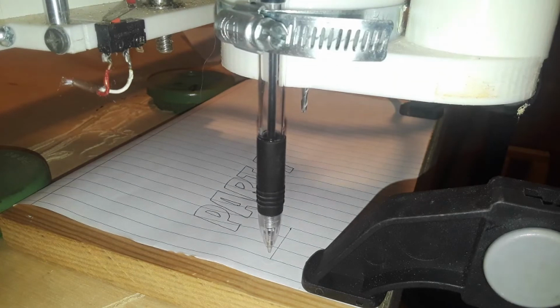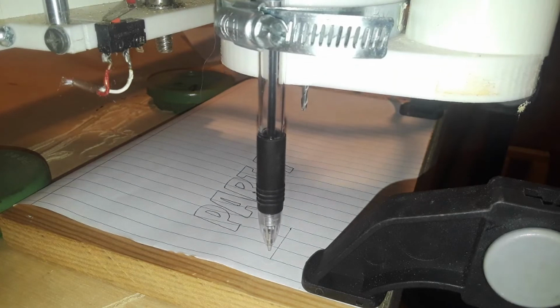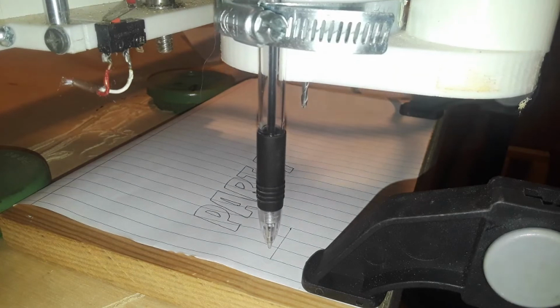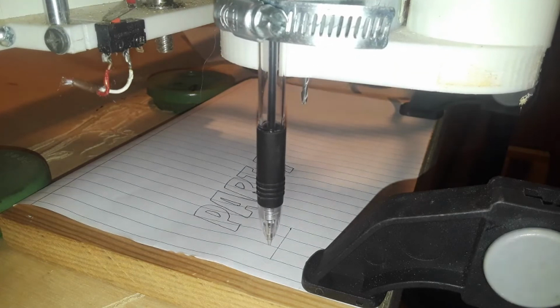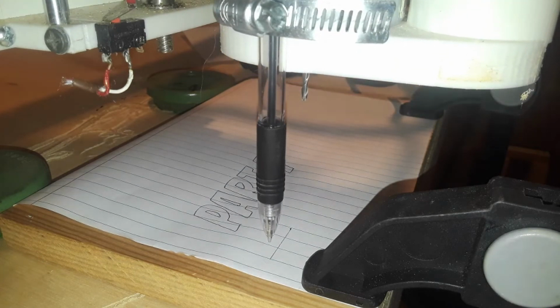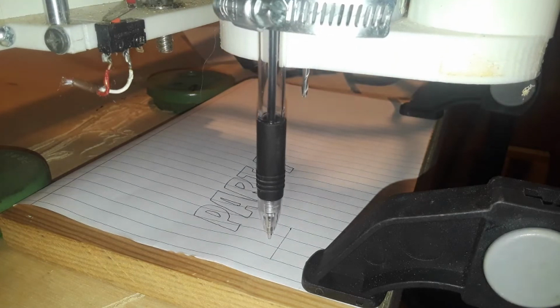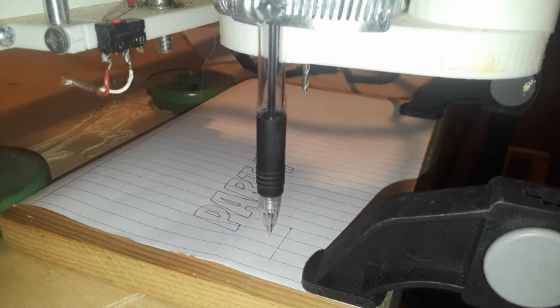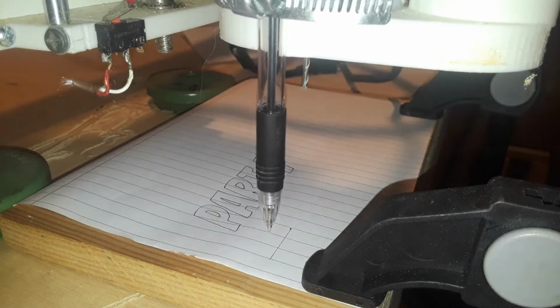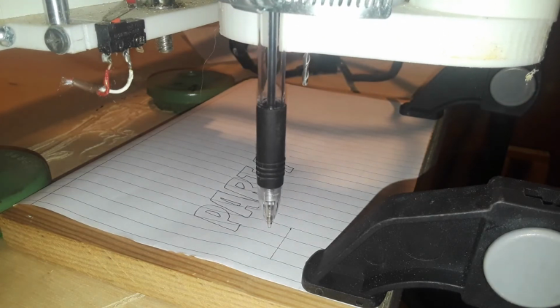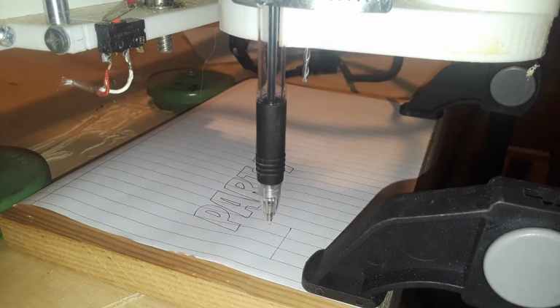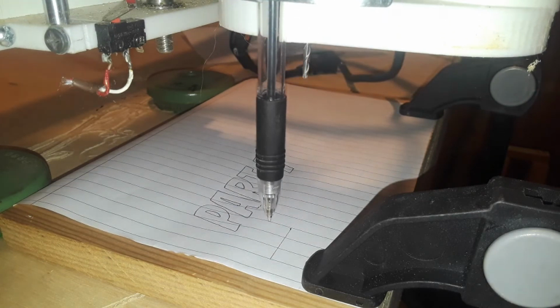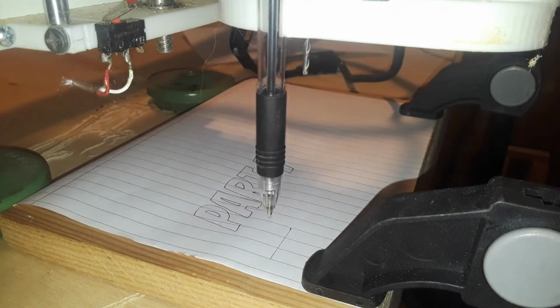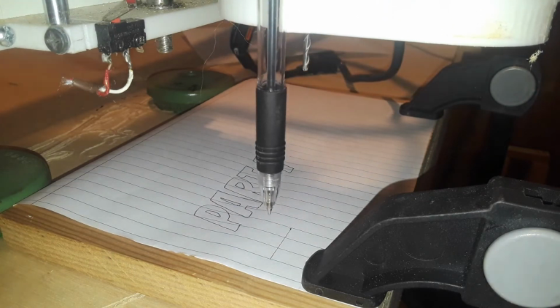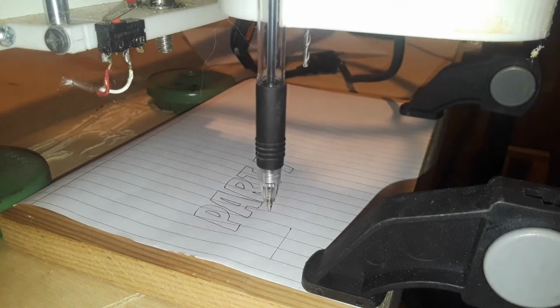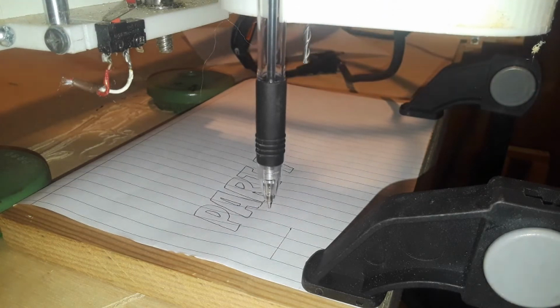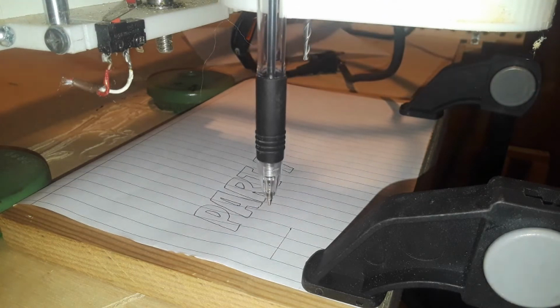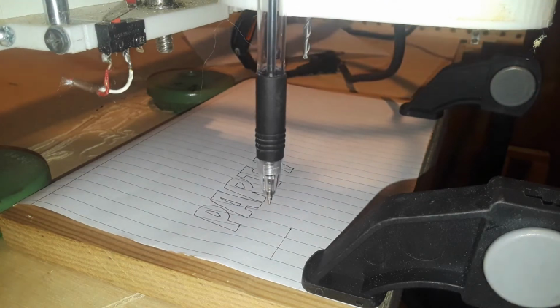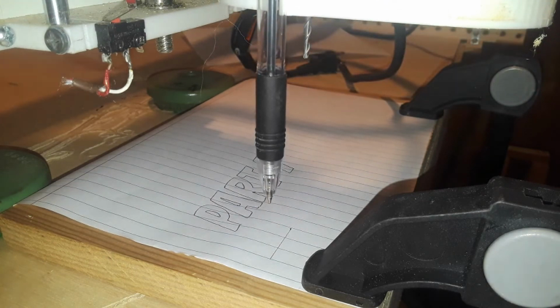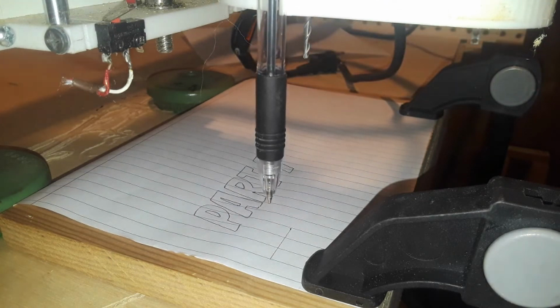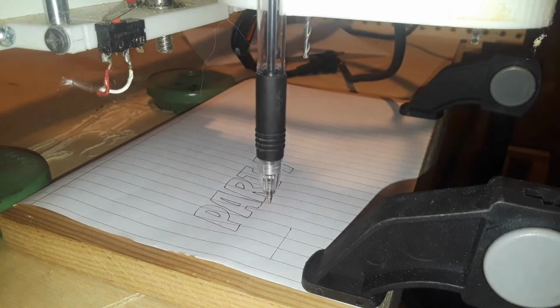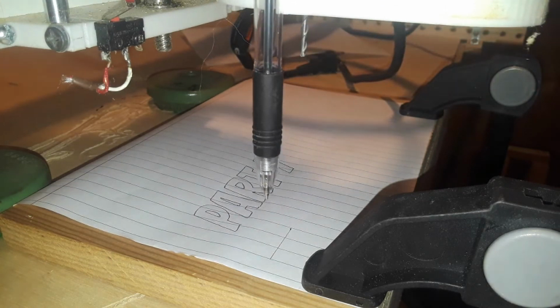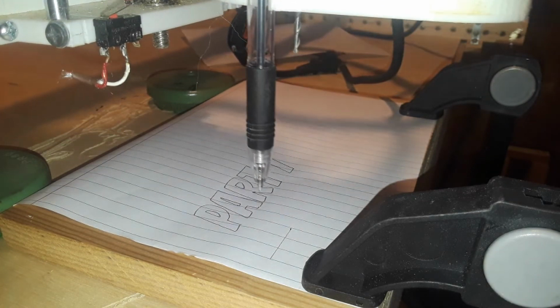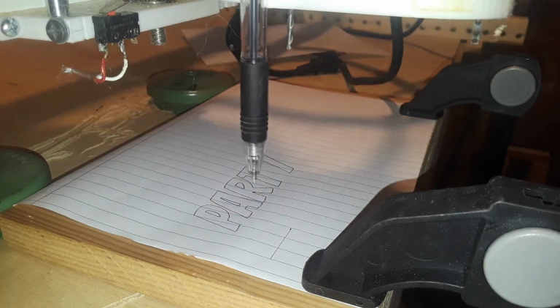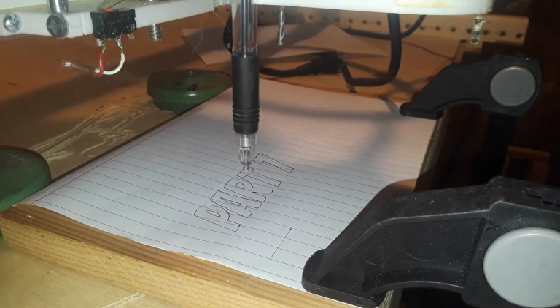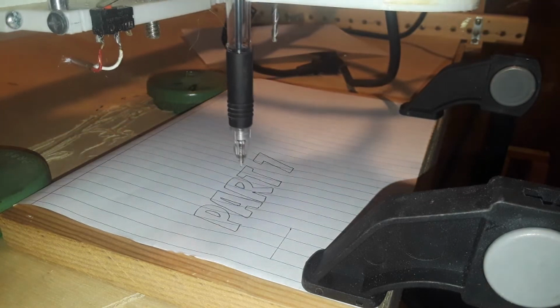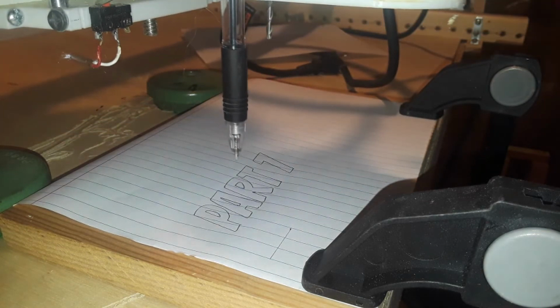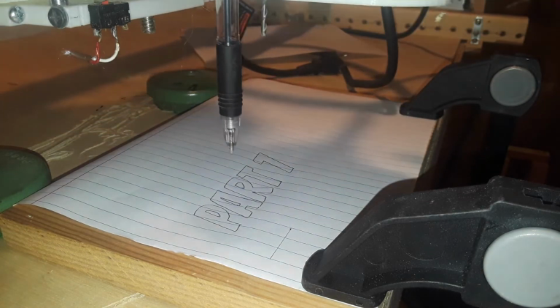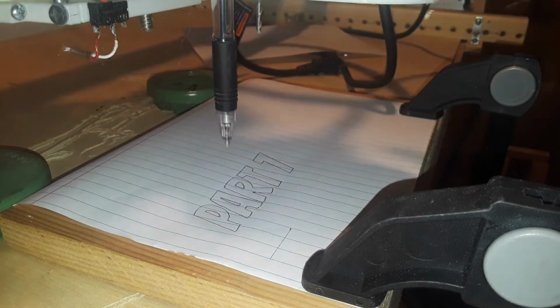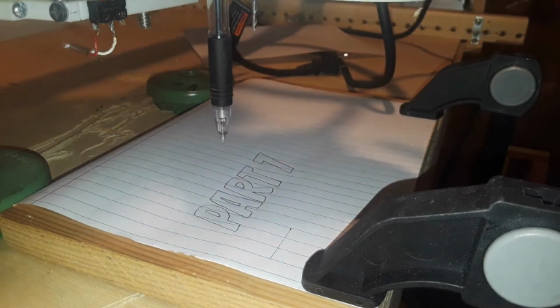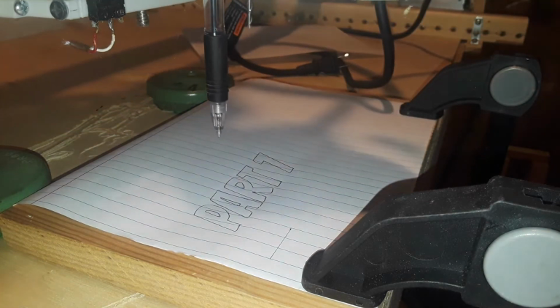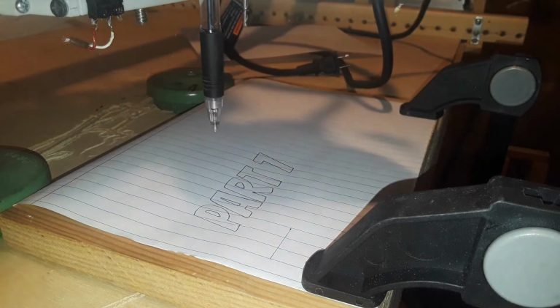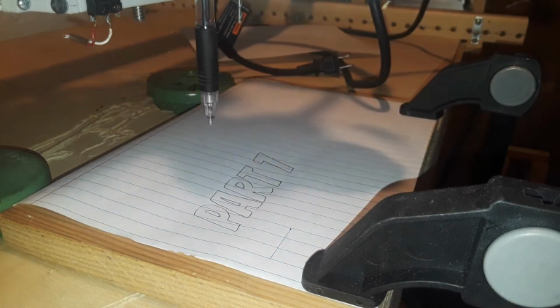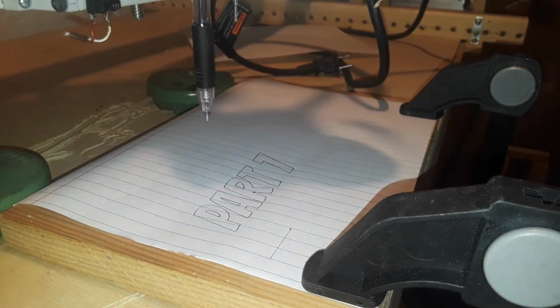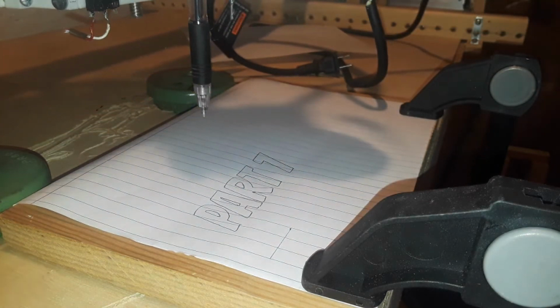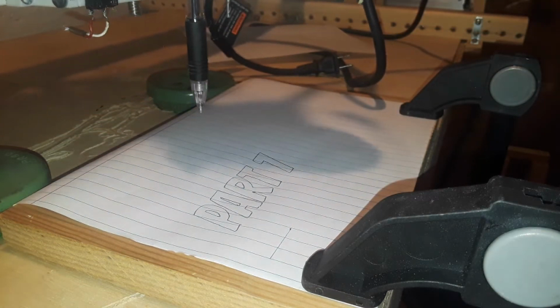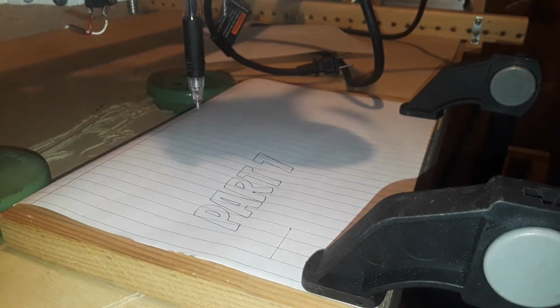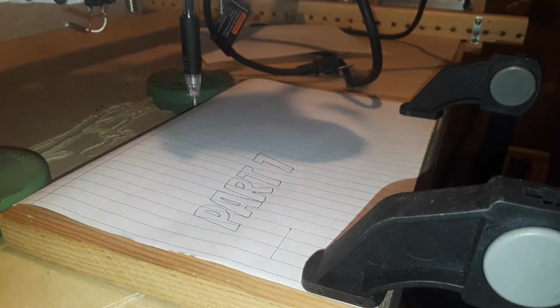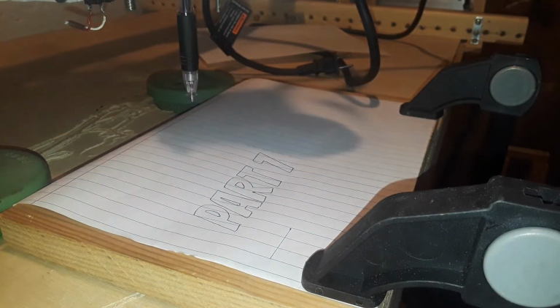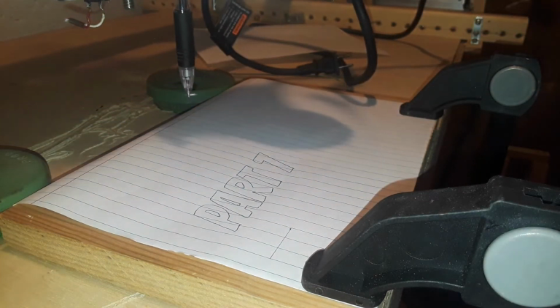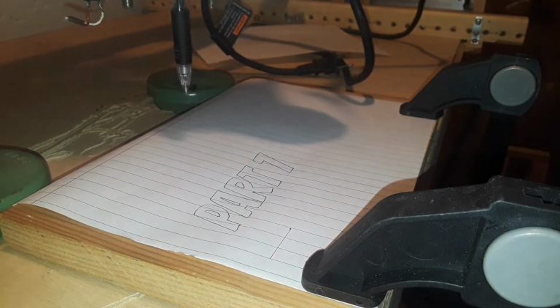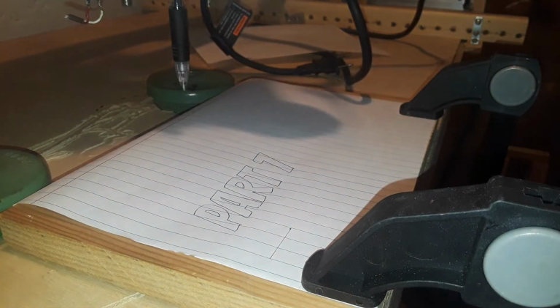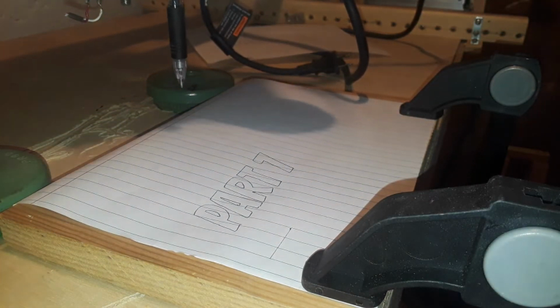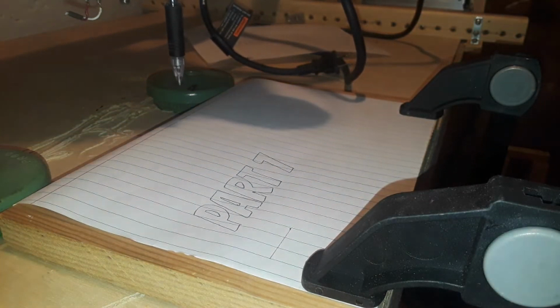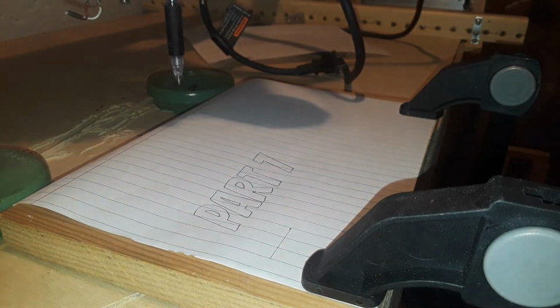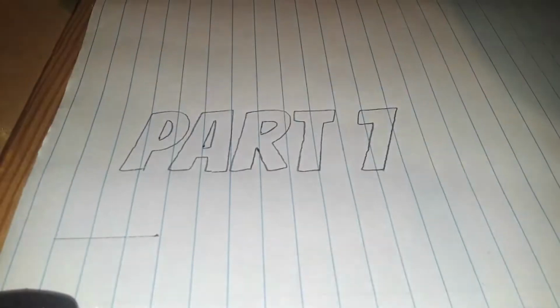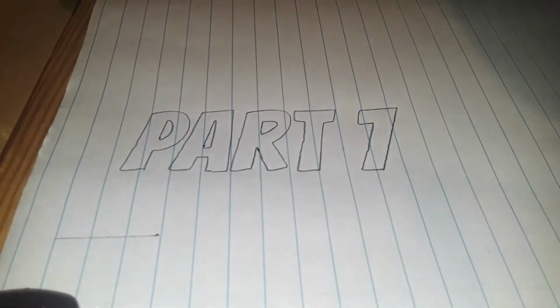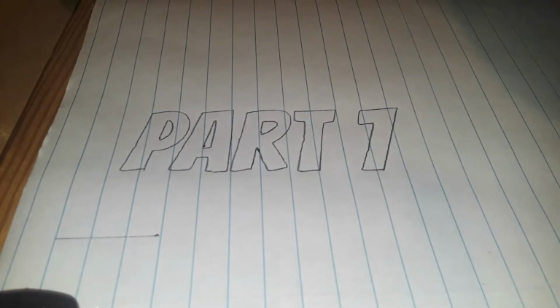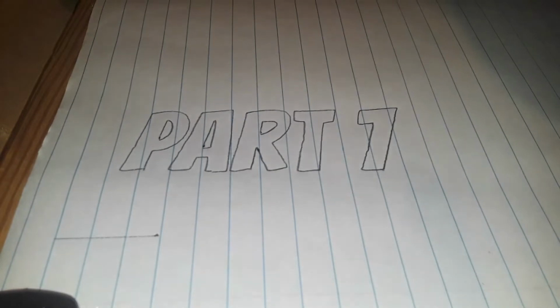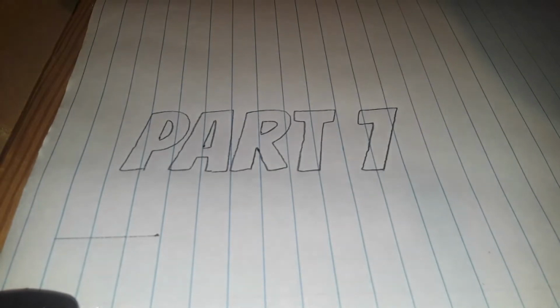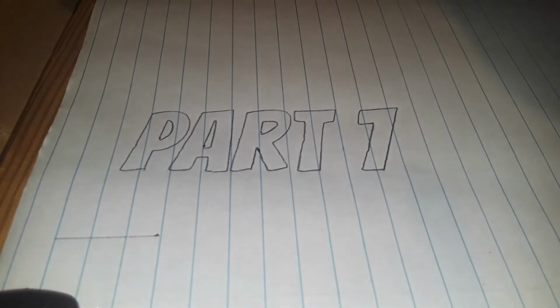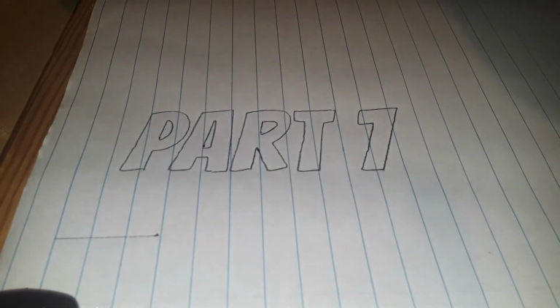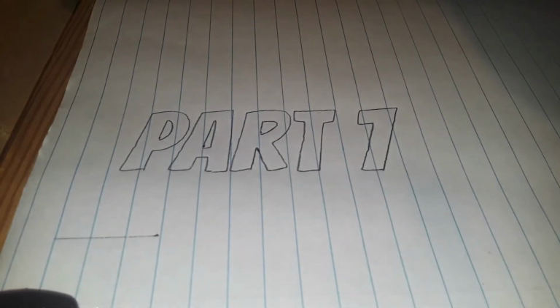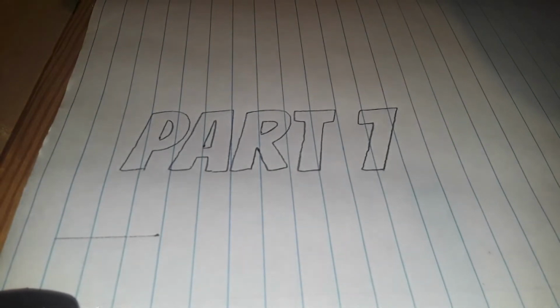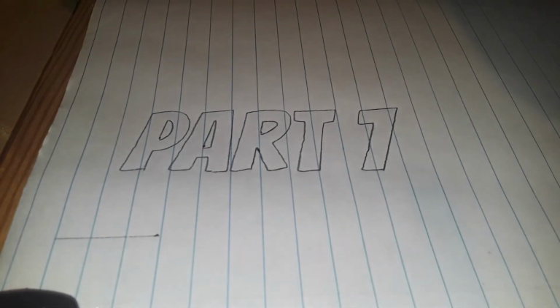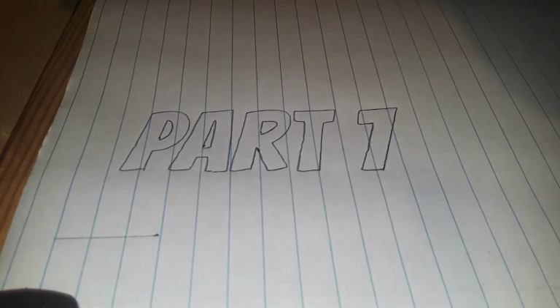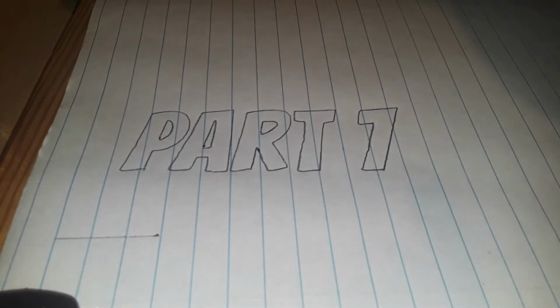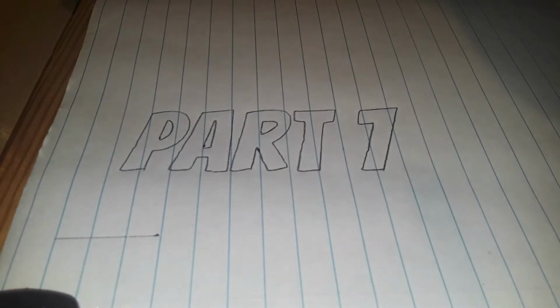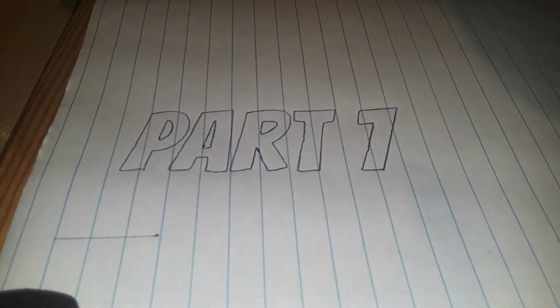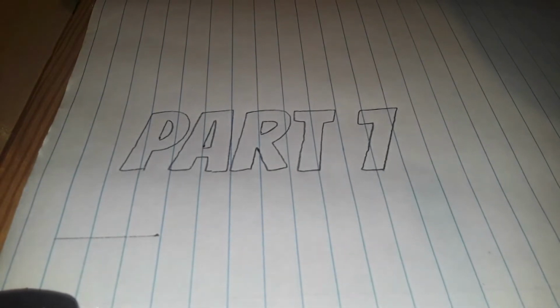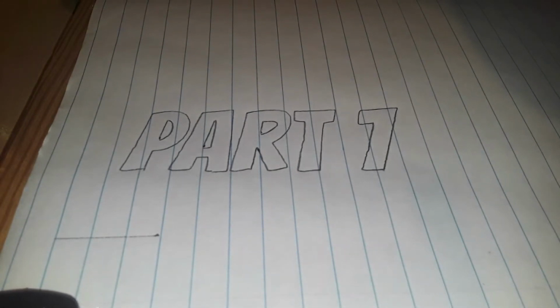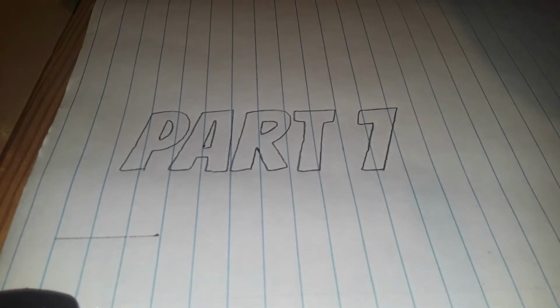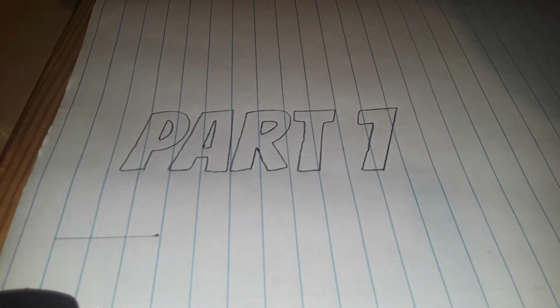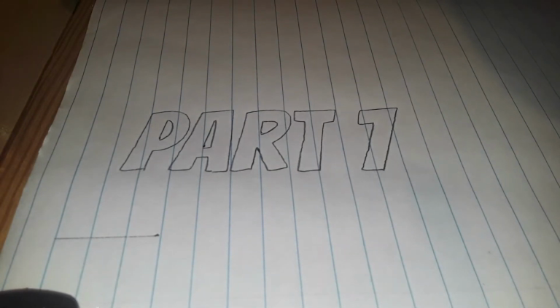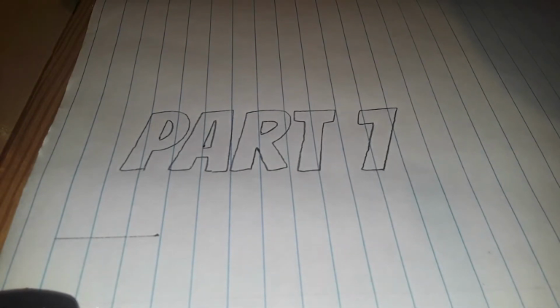Welcome to part 7 of my CNC router build. If you haven't seen the other parts of my CNC router build, I'll leave you a playlist below.